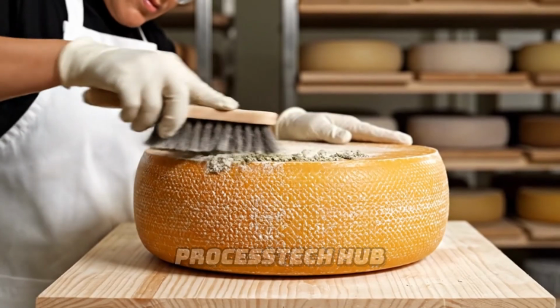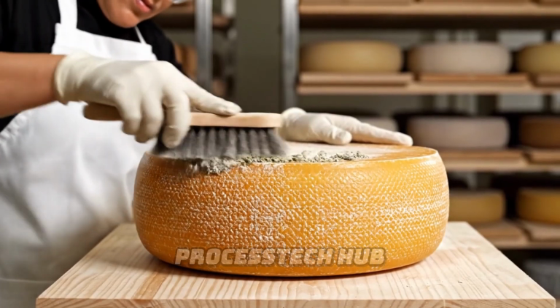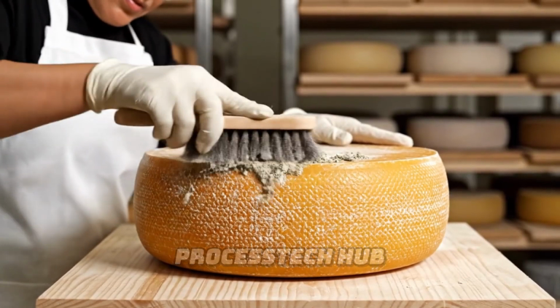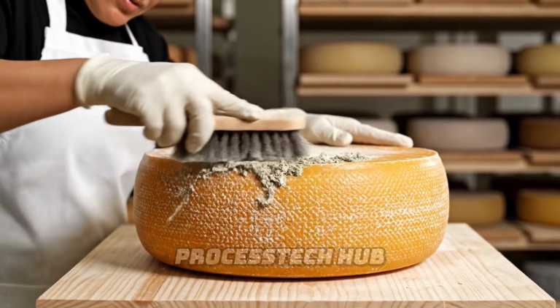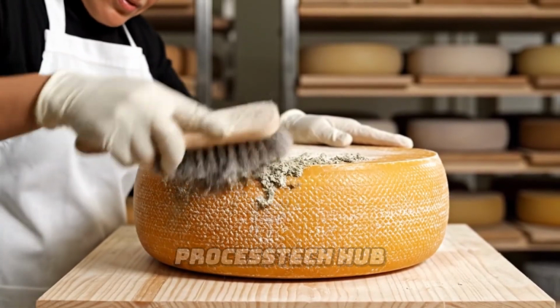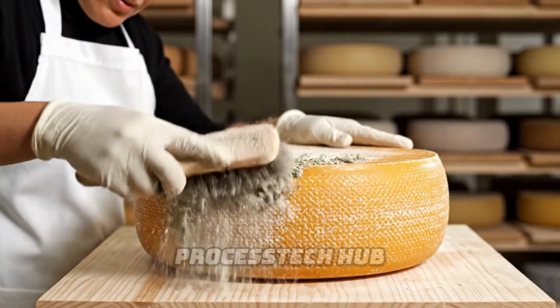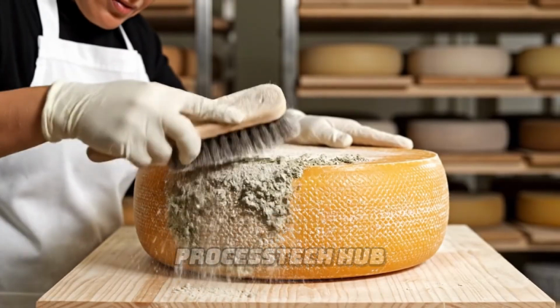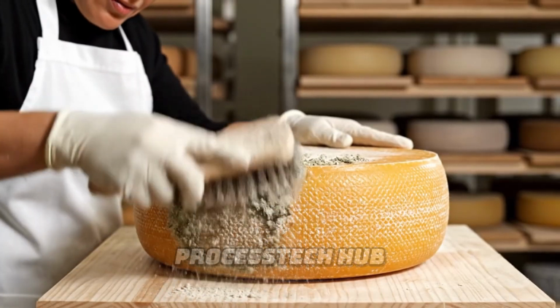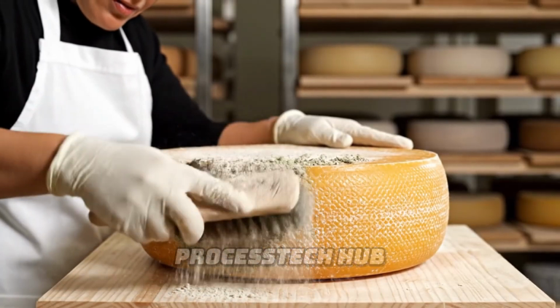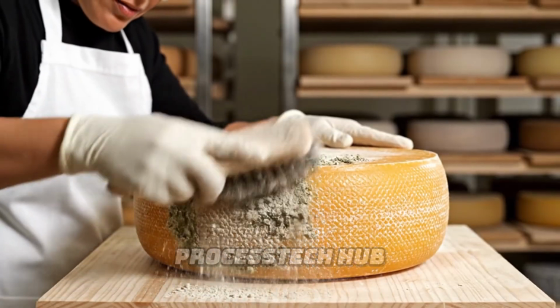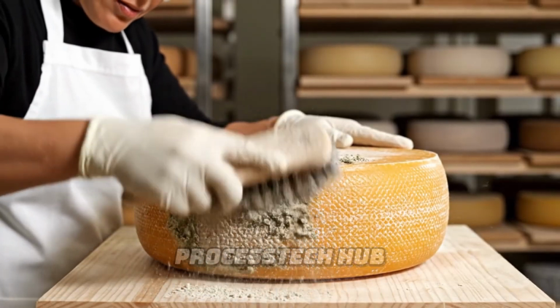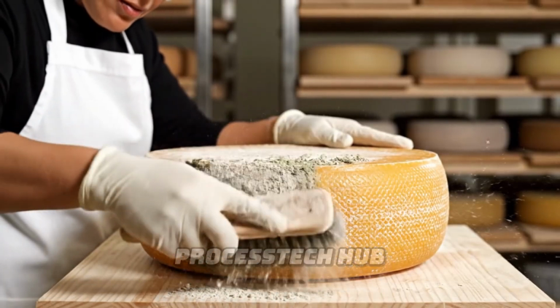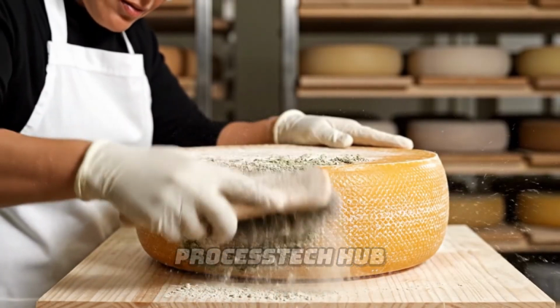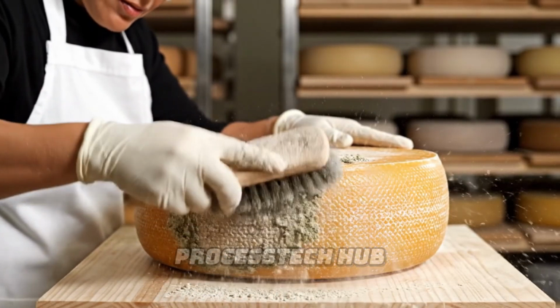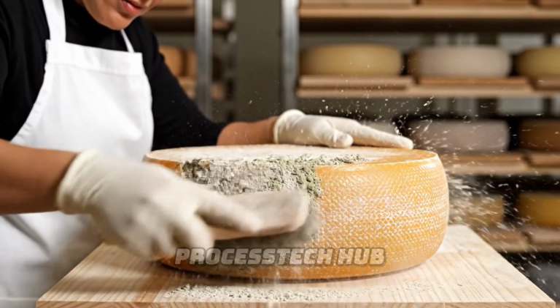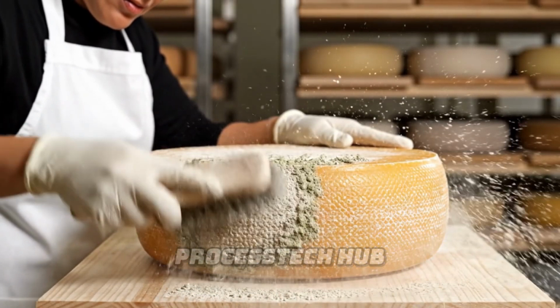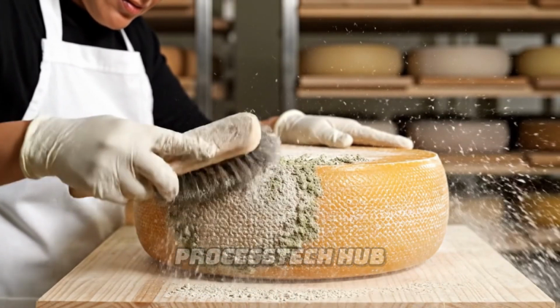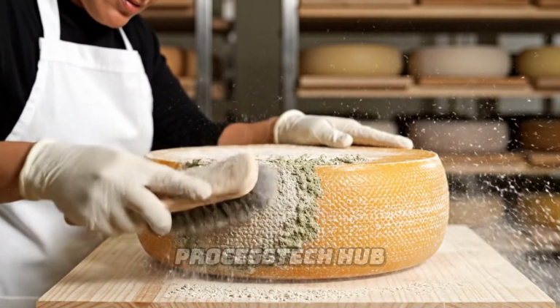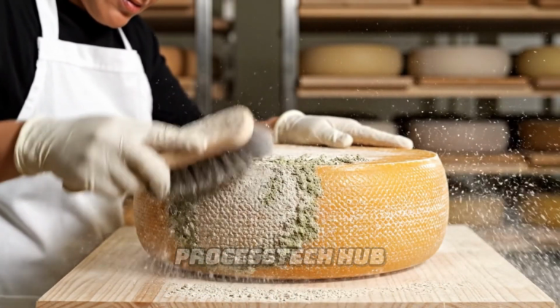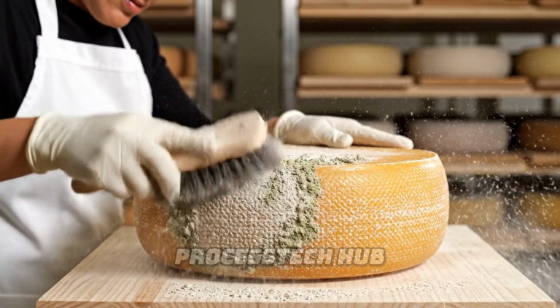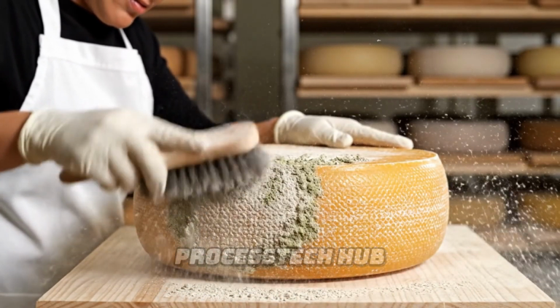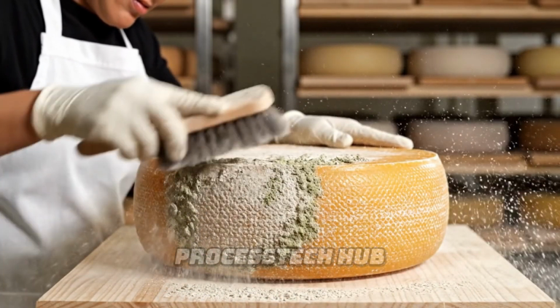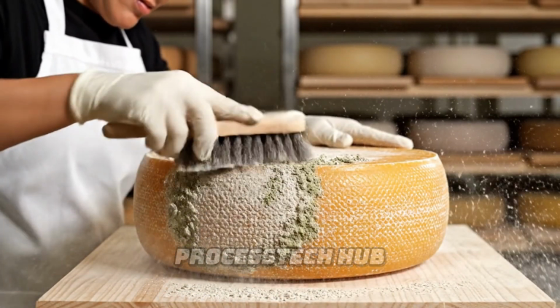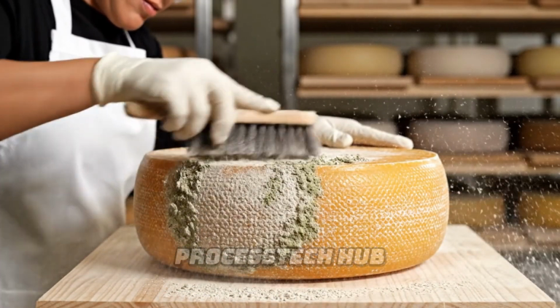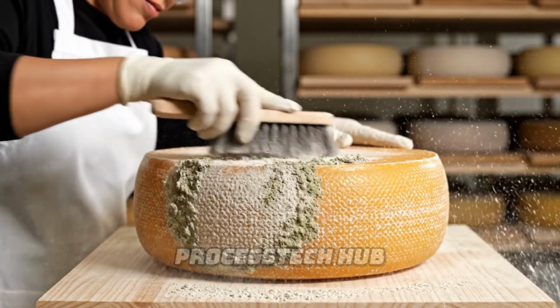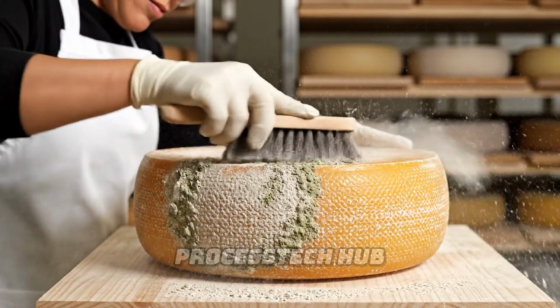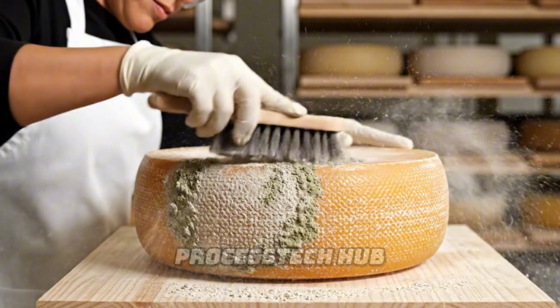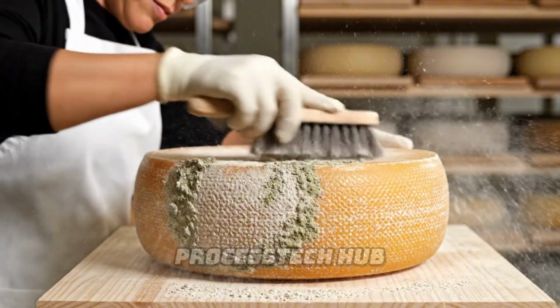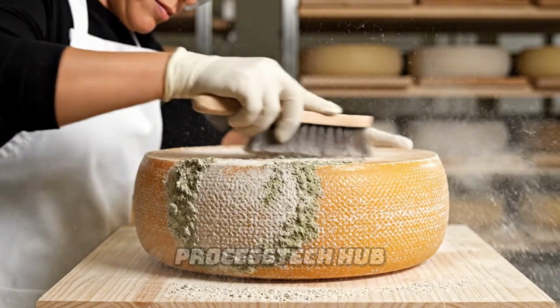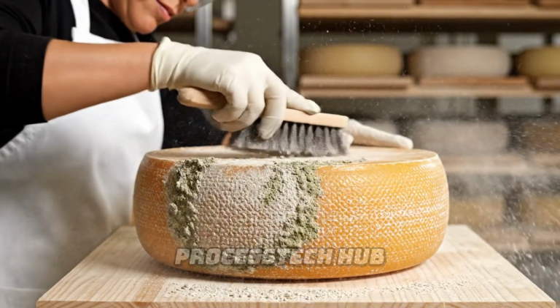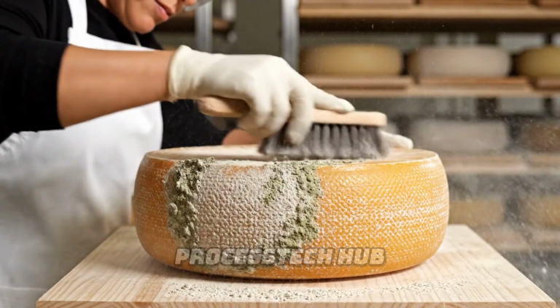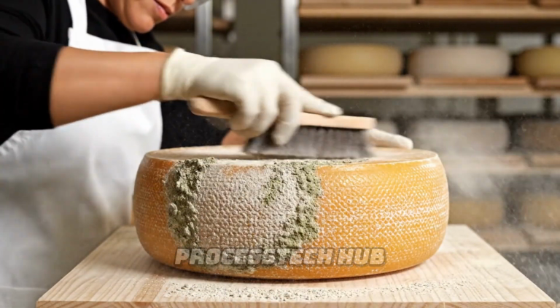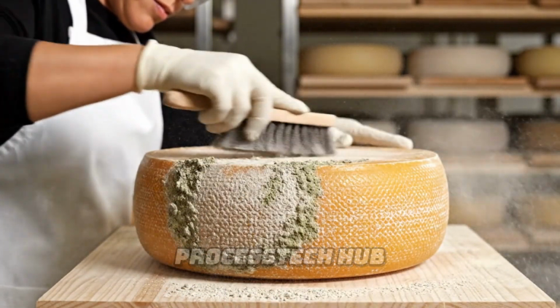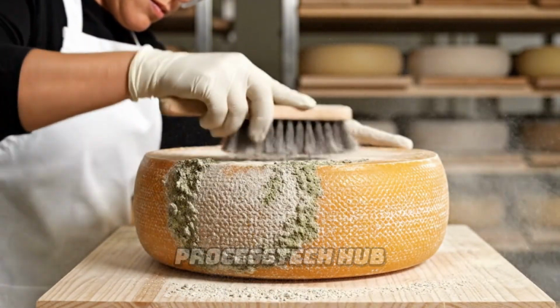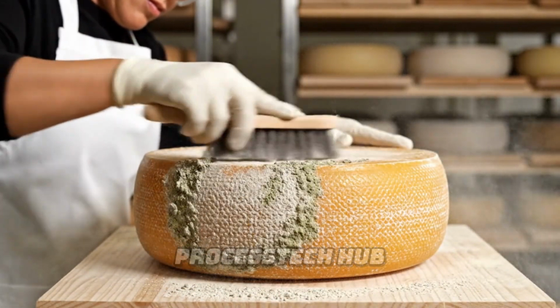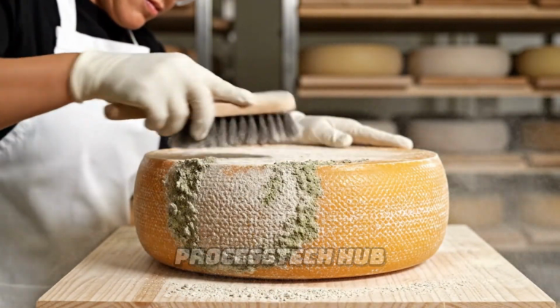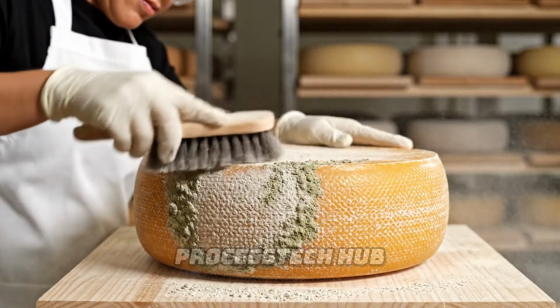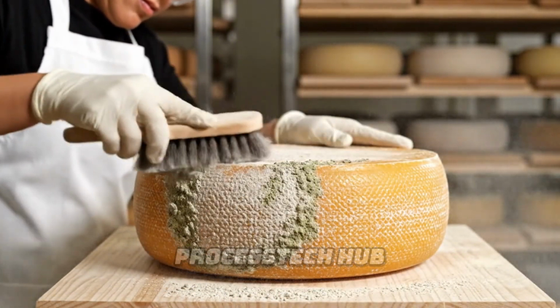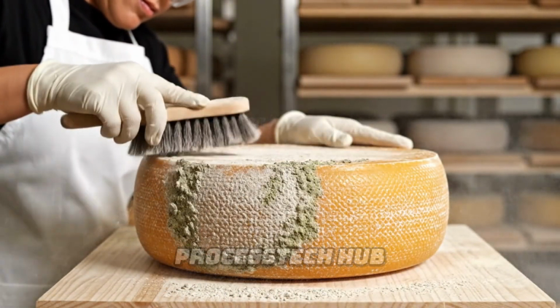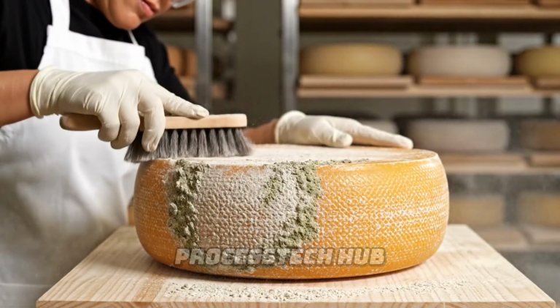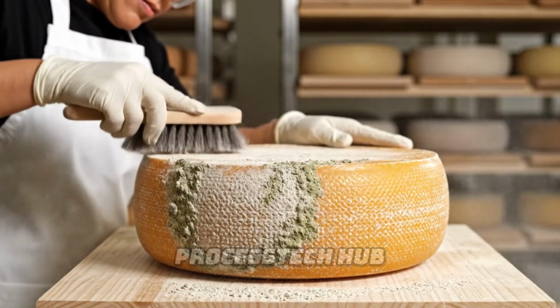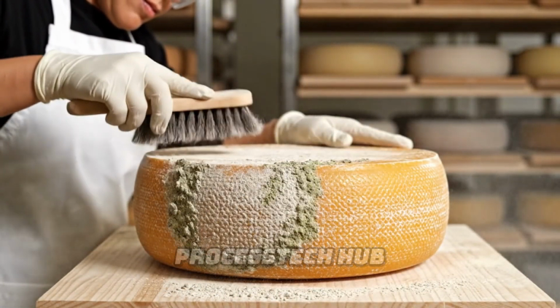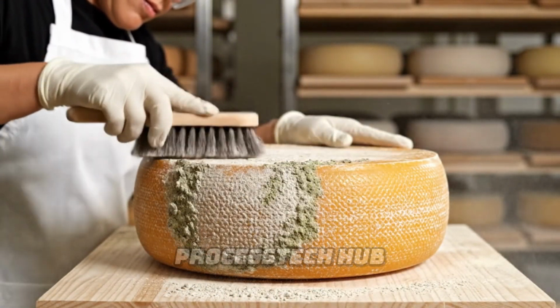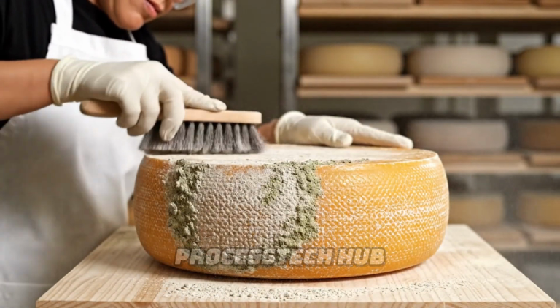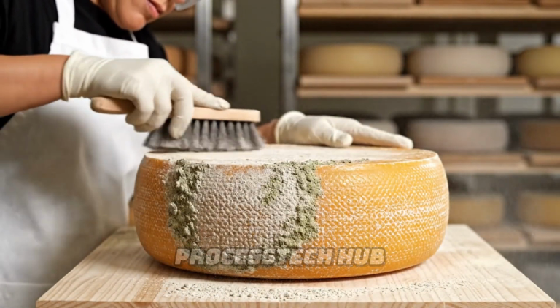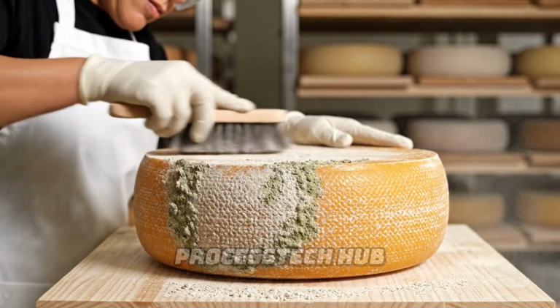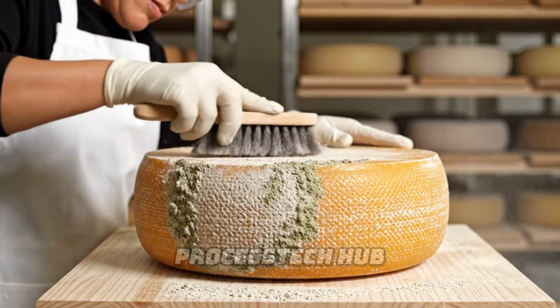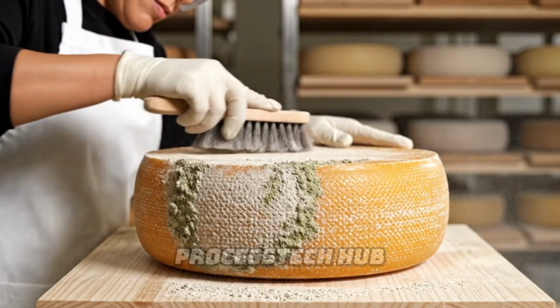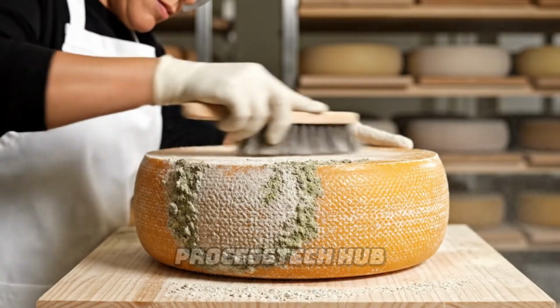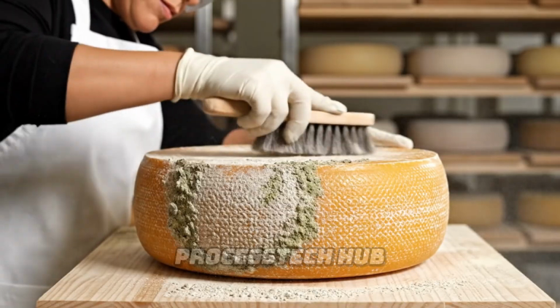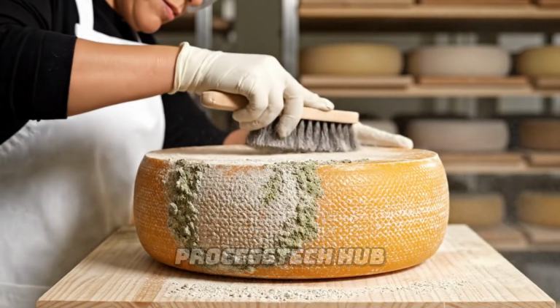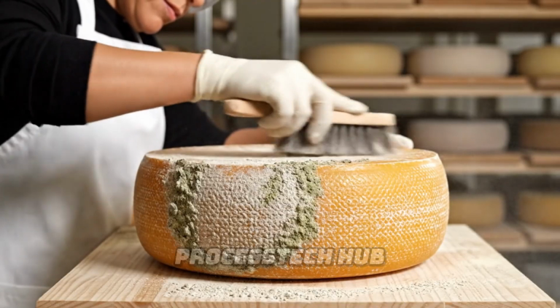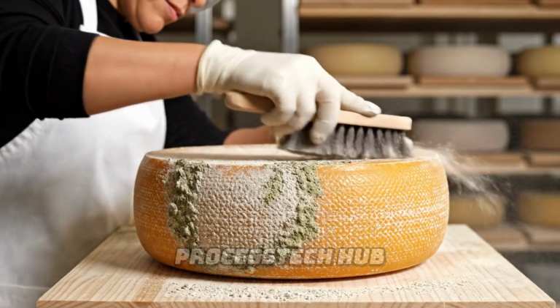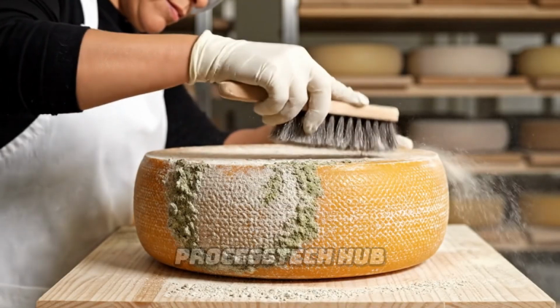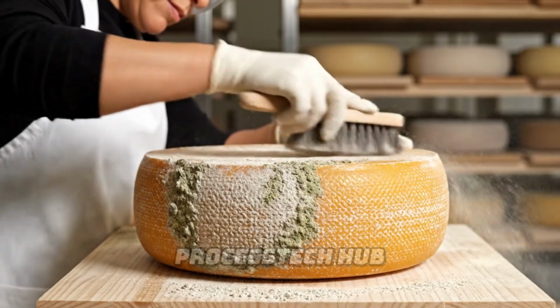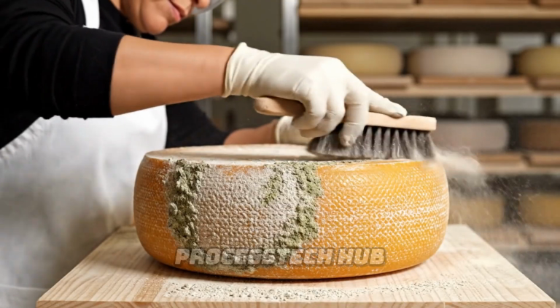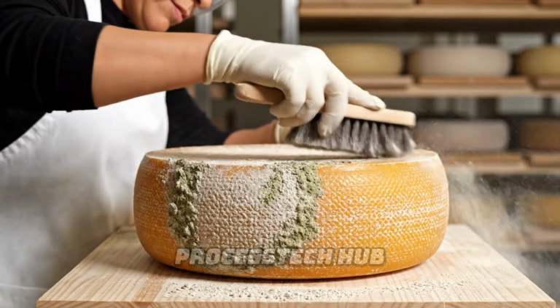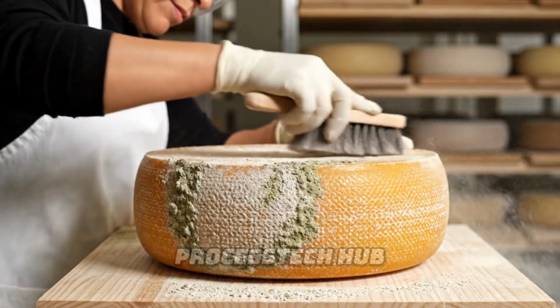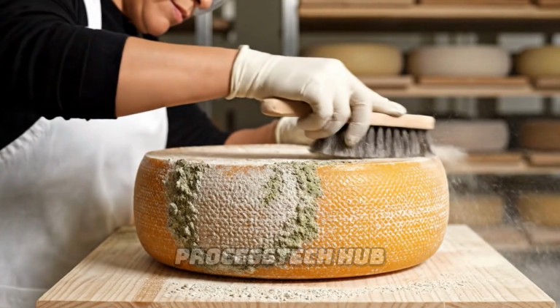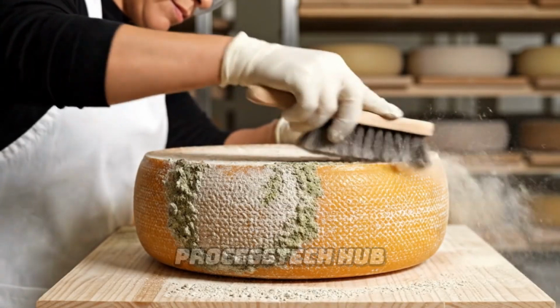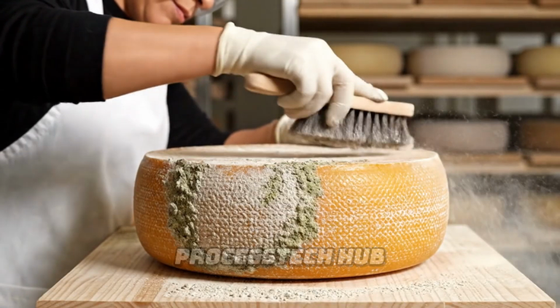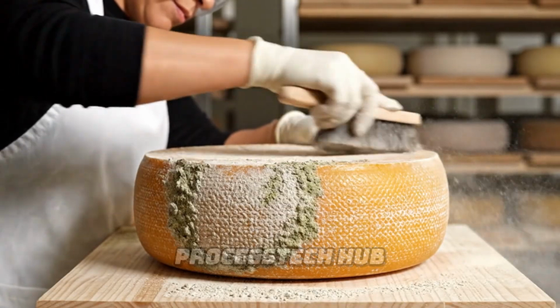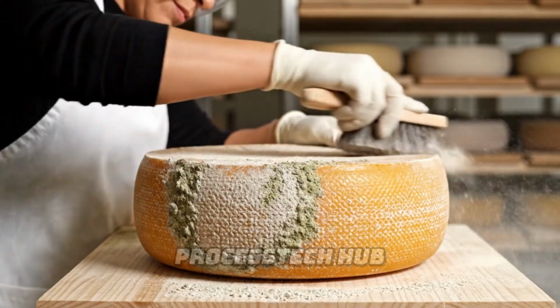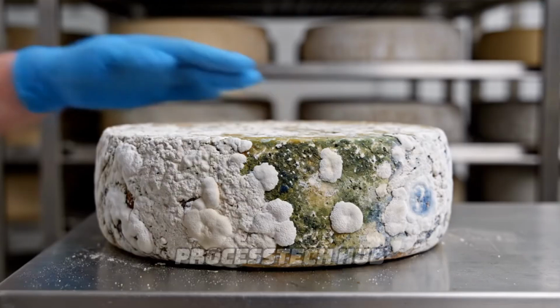The Afenur carefully brushes away unwanted mold, ensuring proper aeration and allowing the cheese to develop.